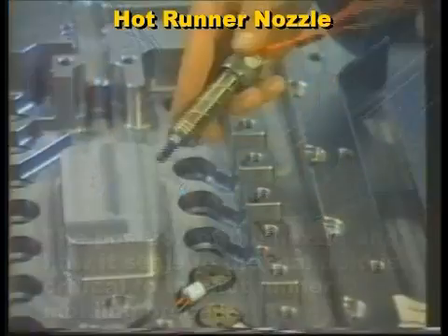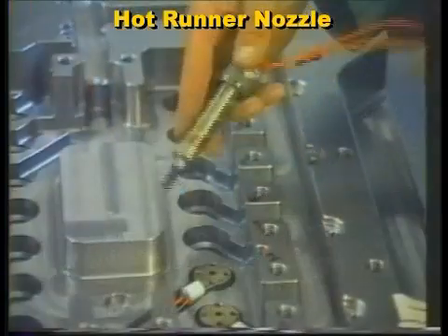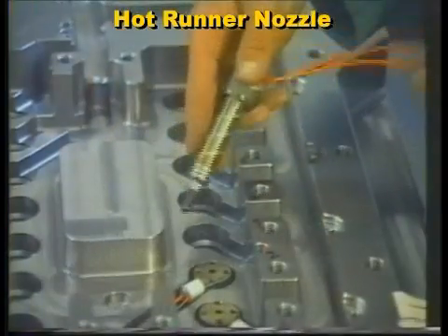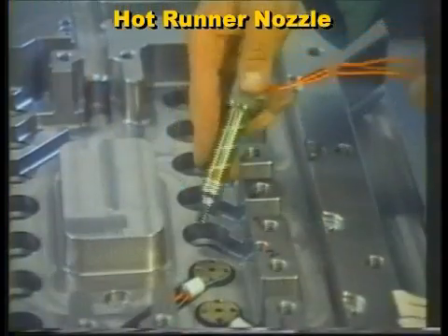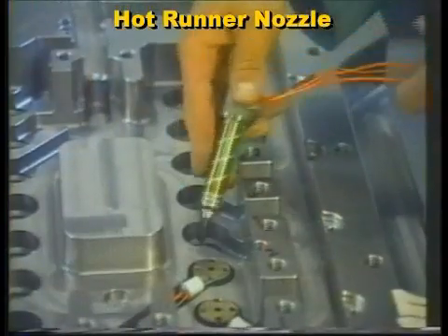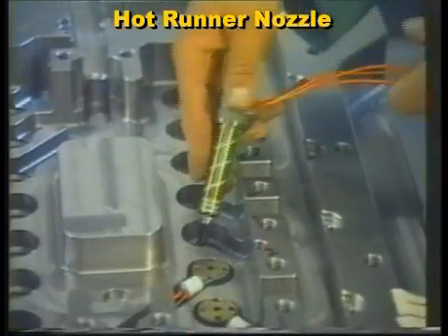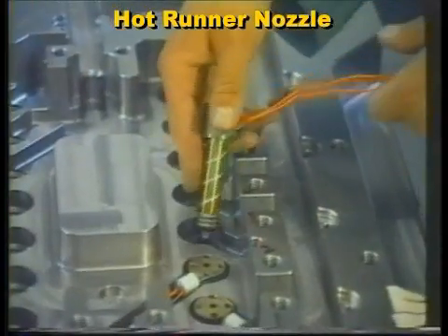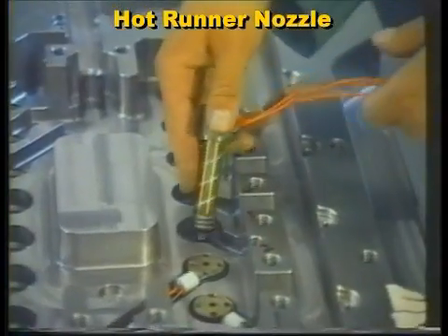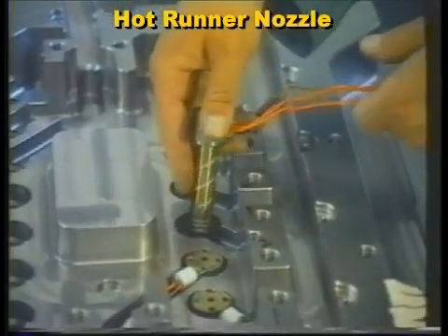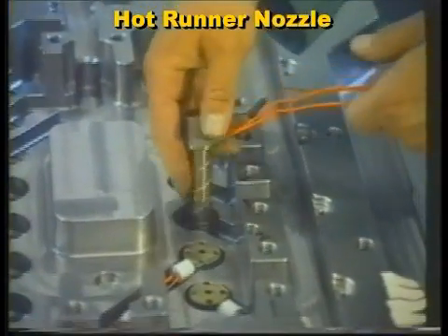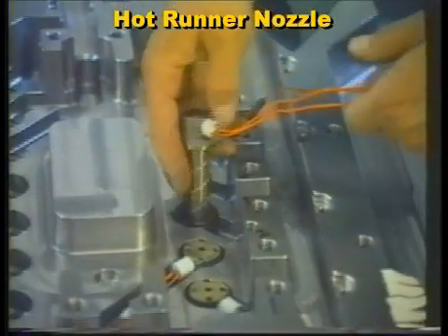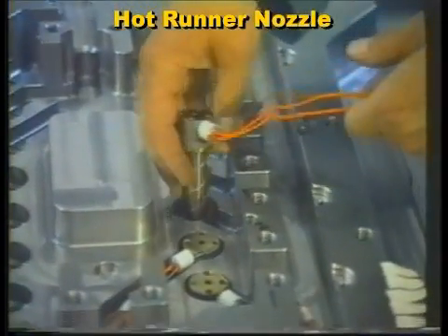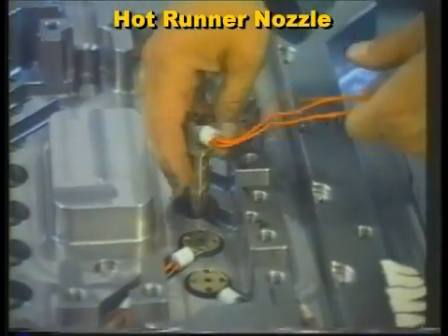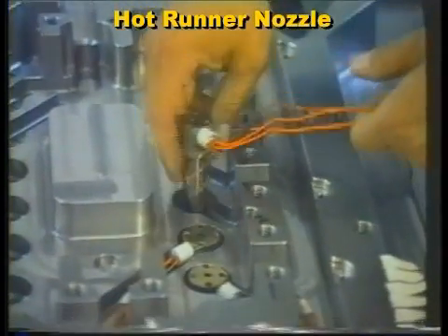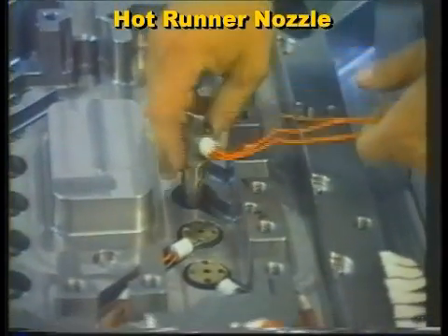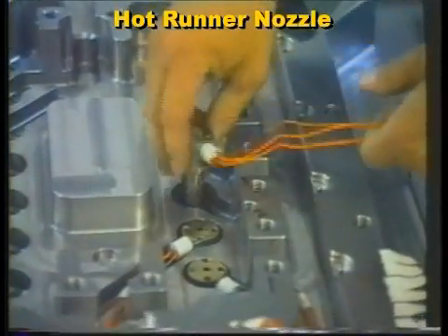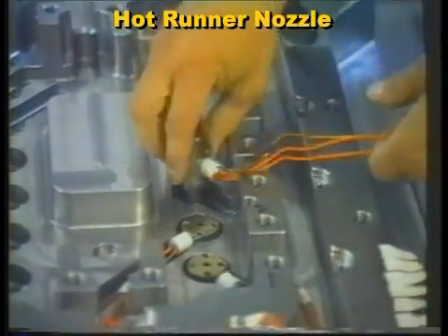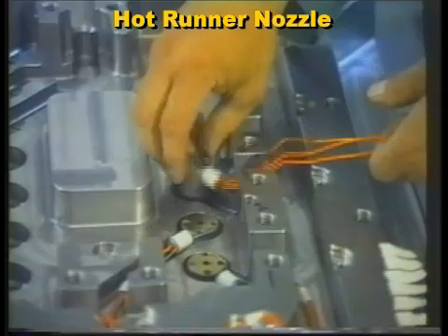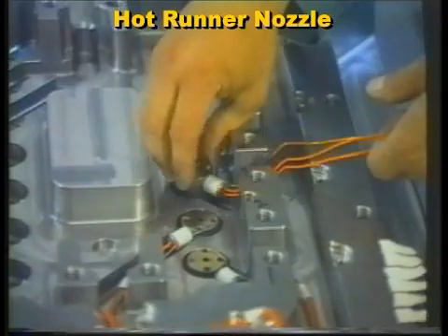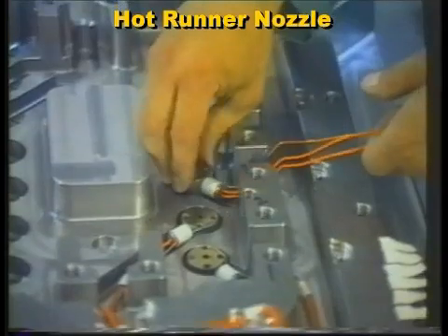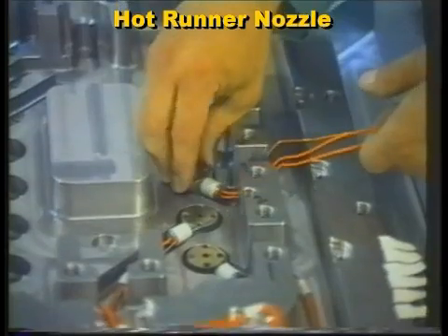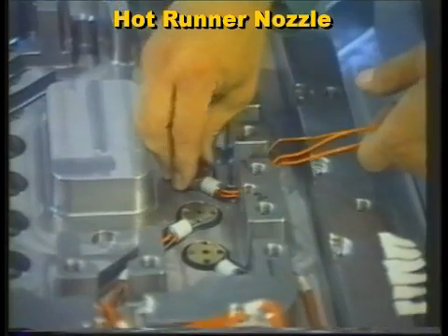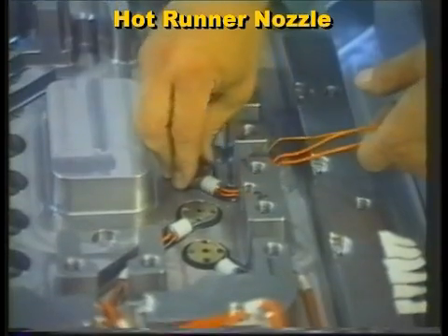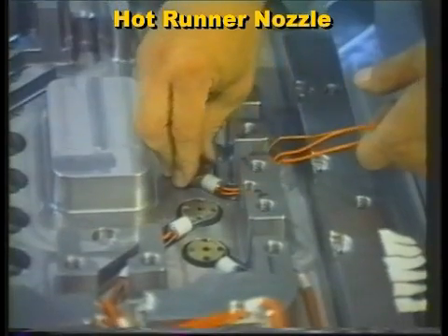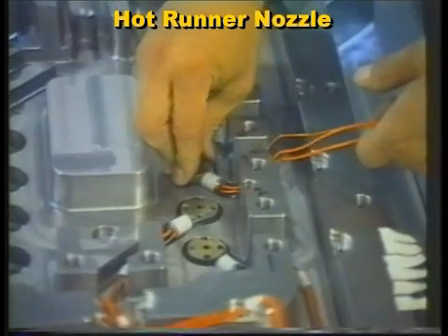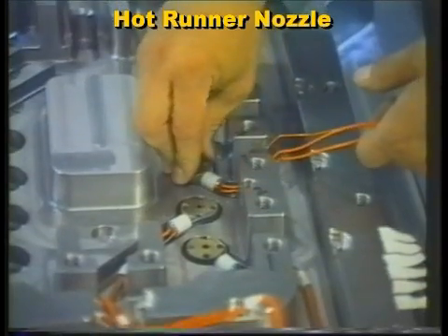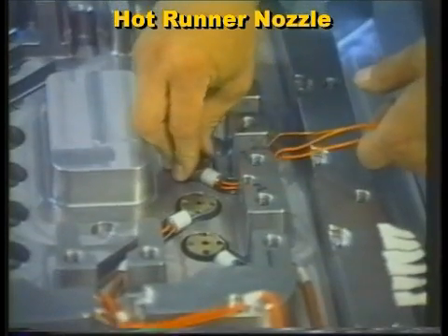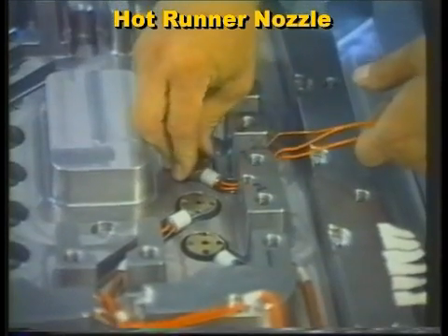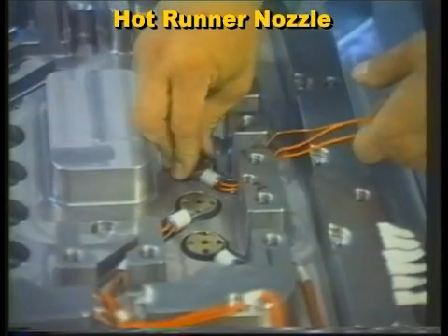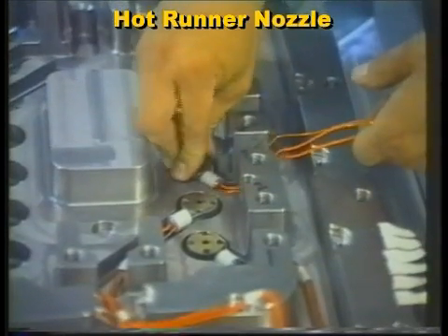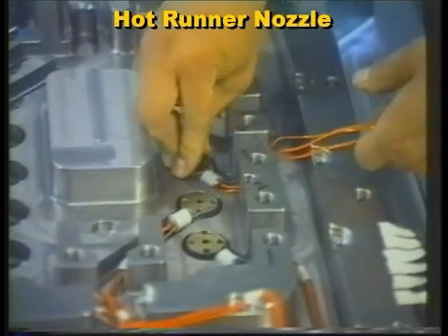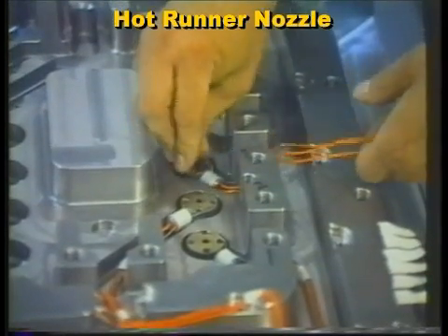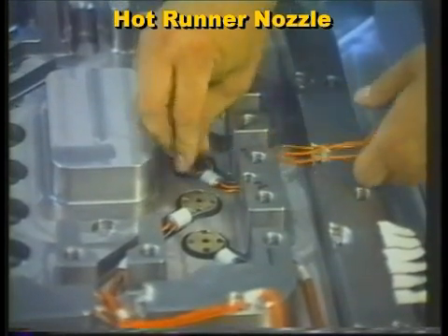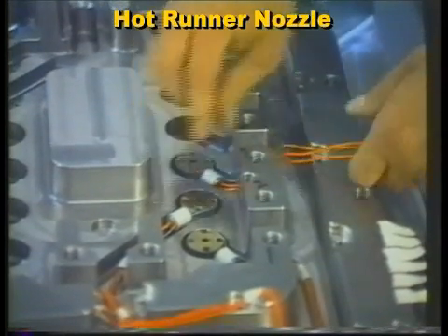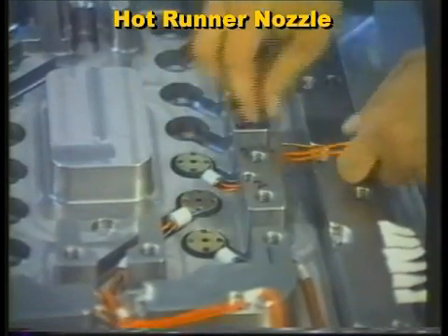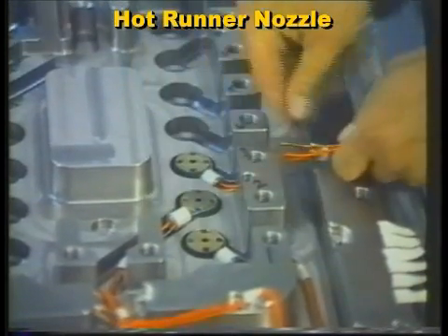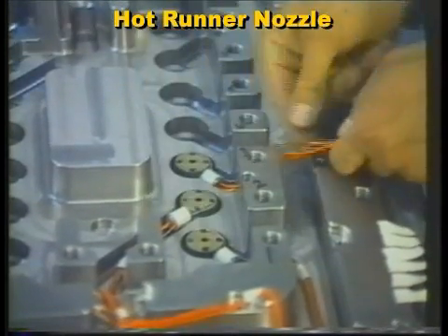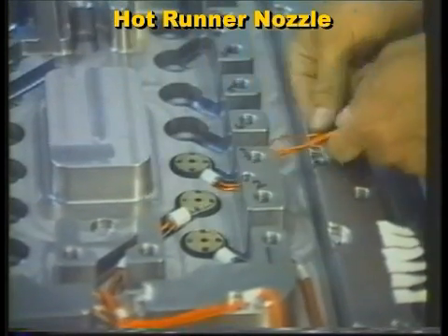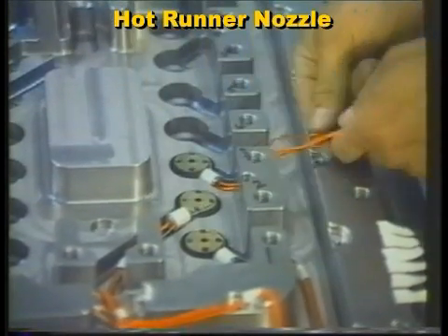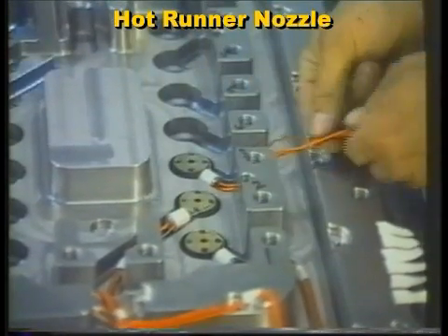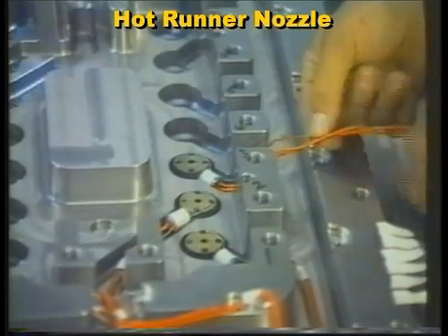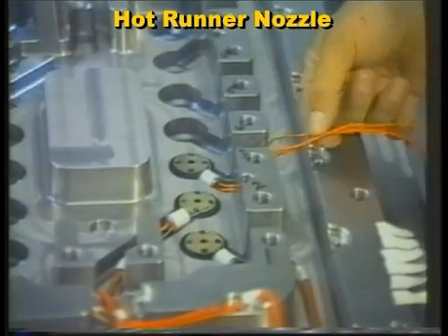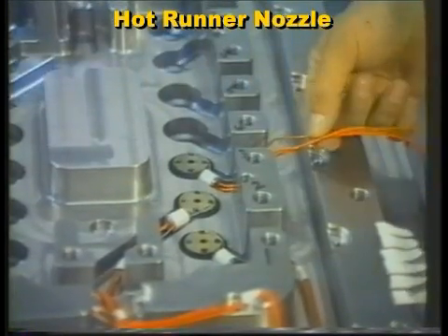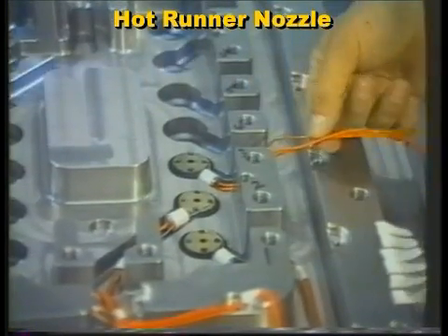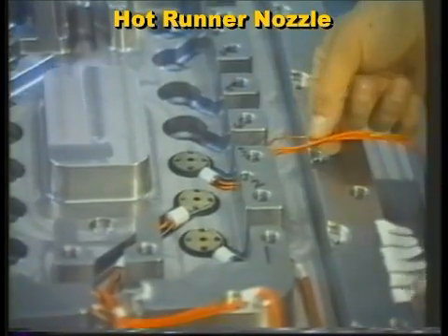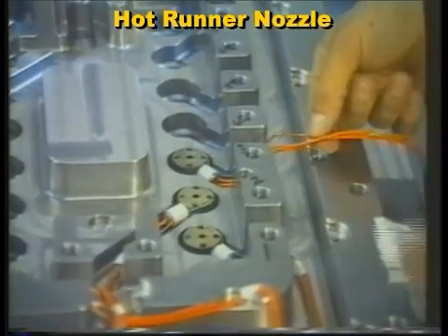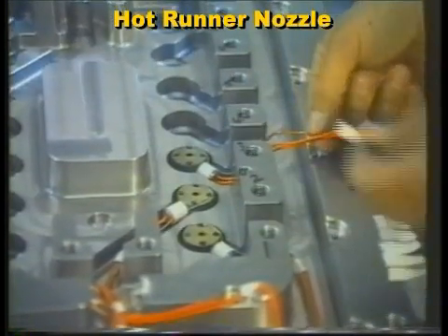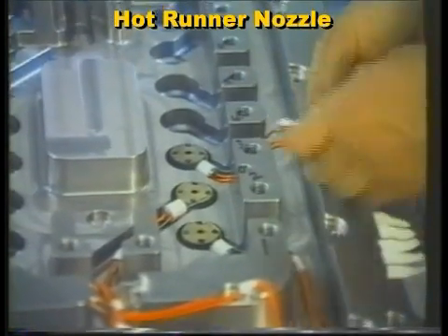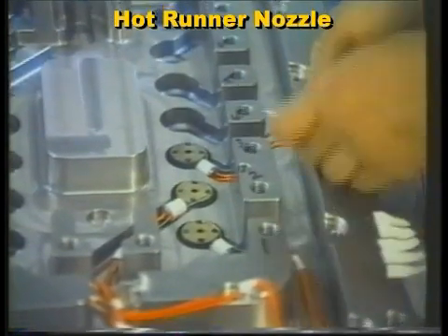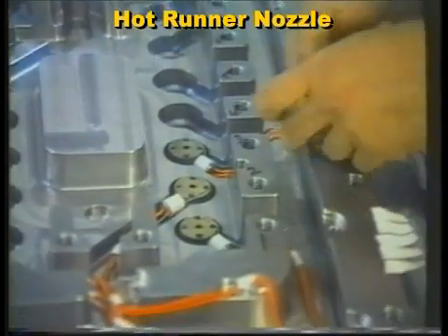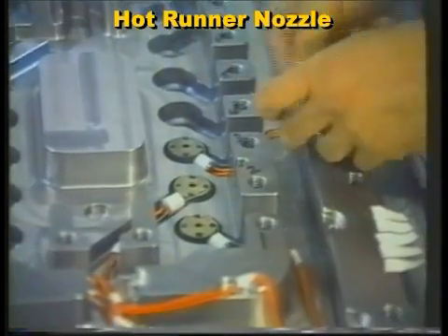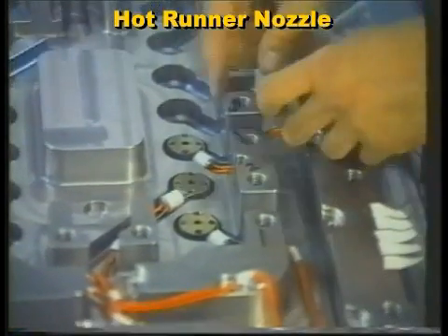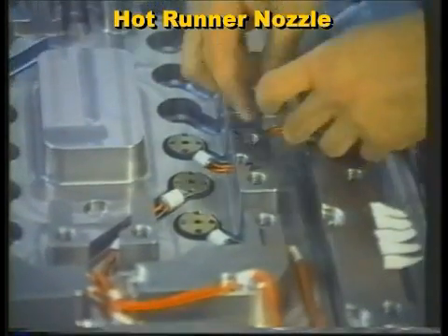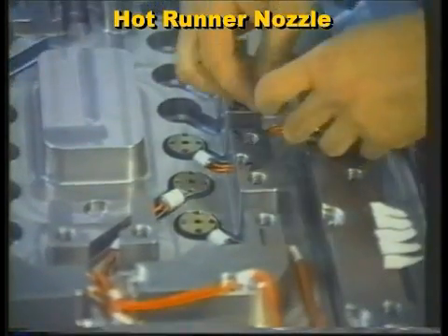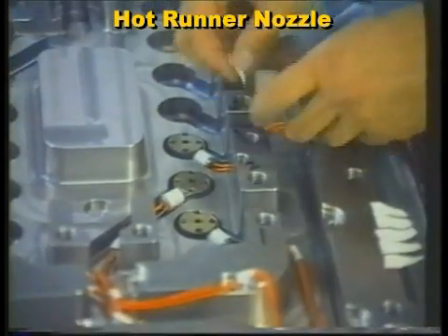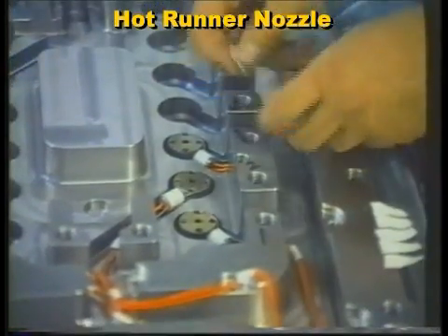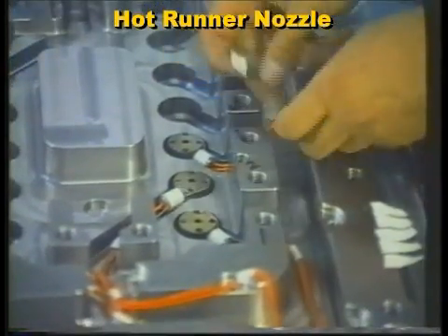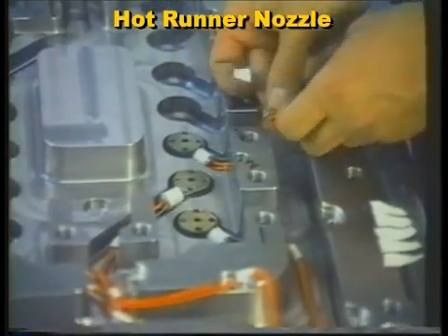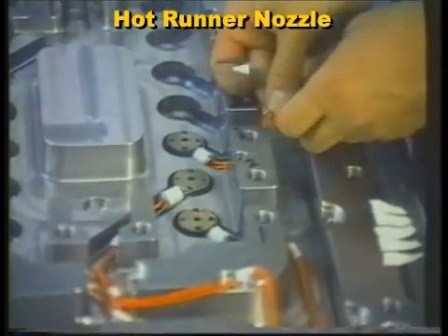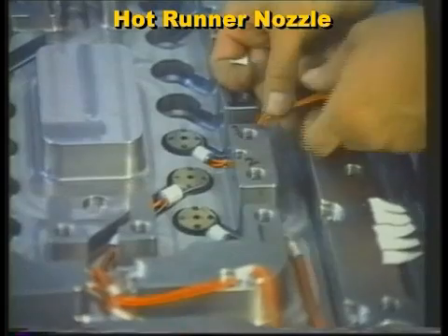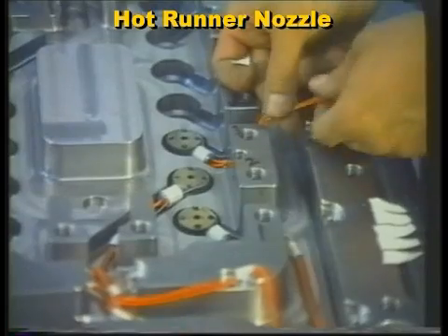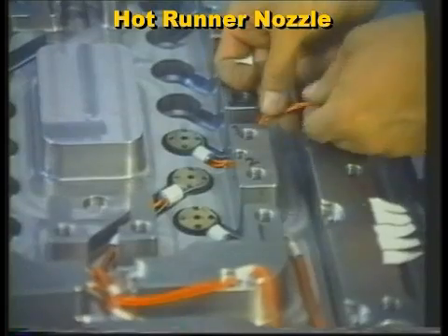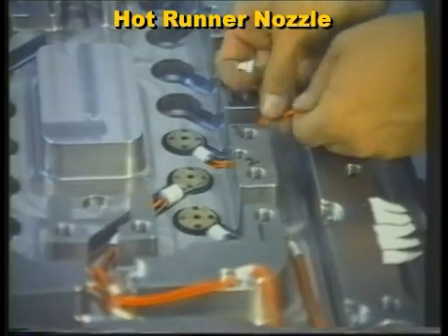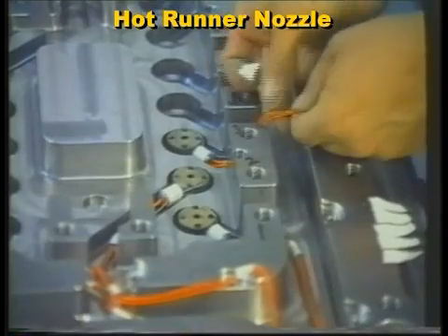If a nozzle is not positioned correctly, it can result in nozzle and gate damage, along with material leakage.